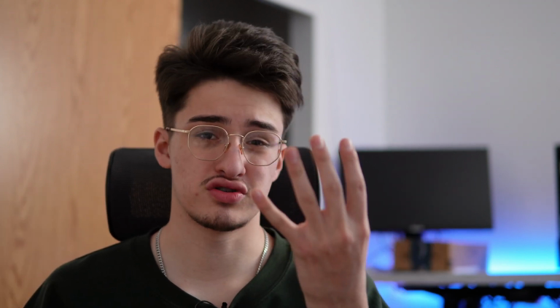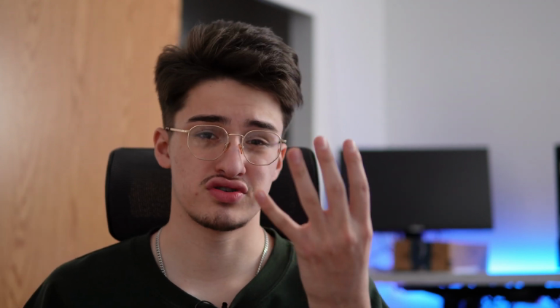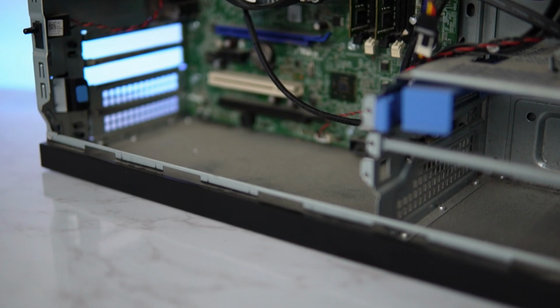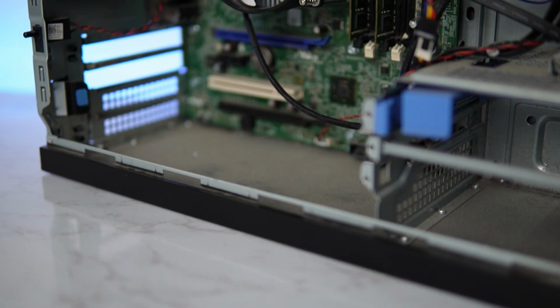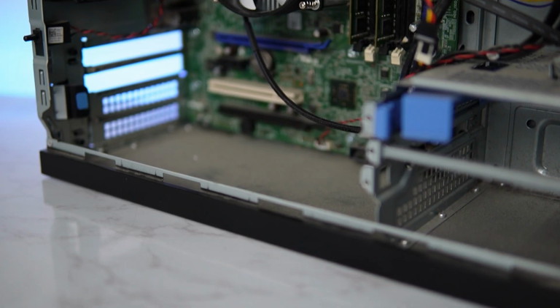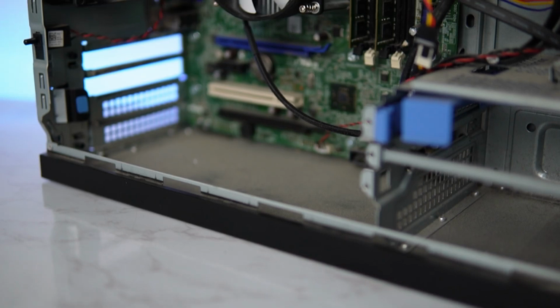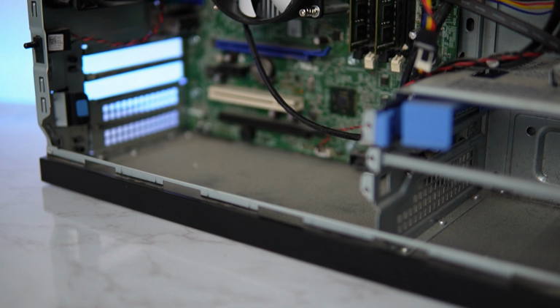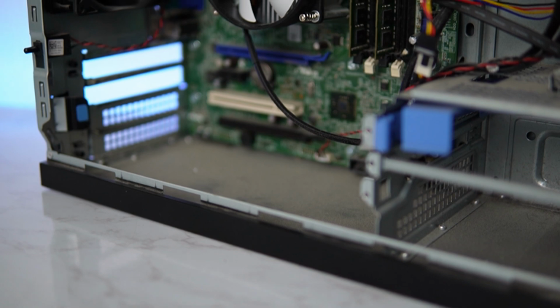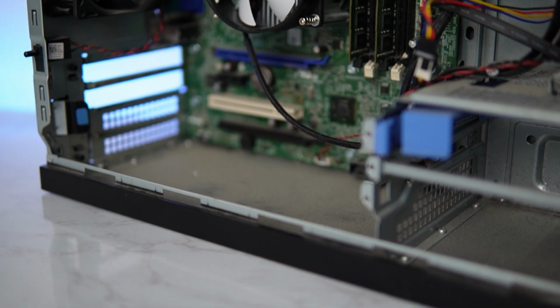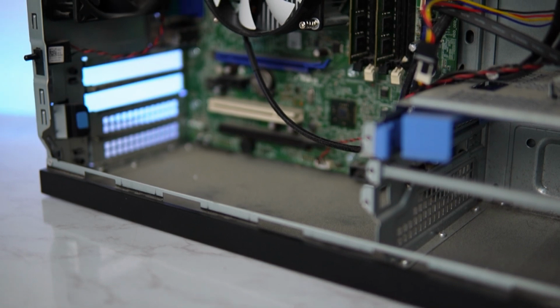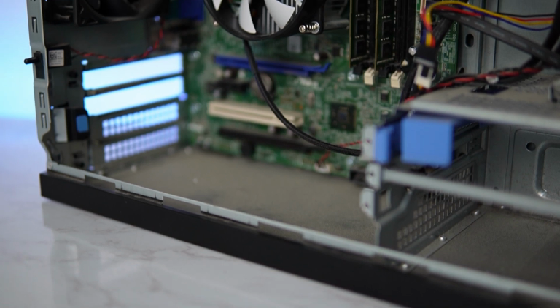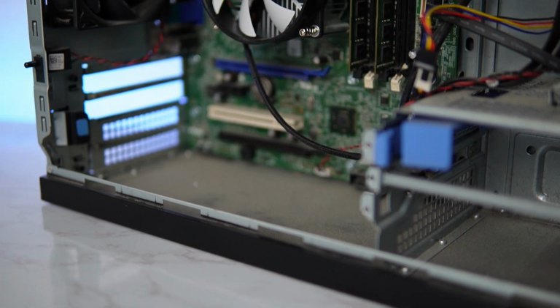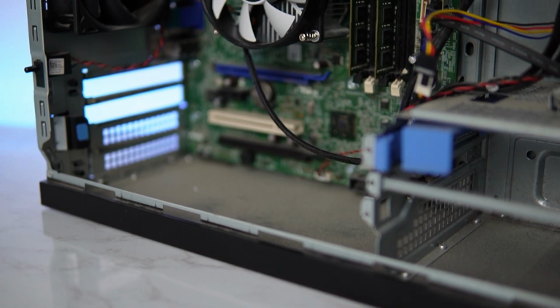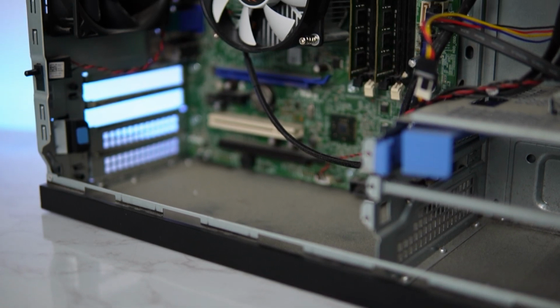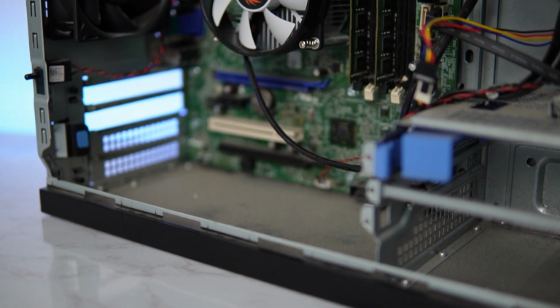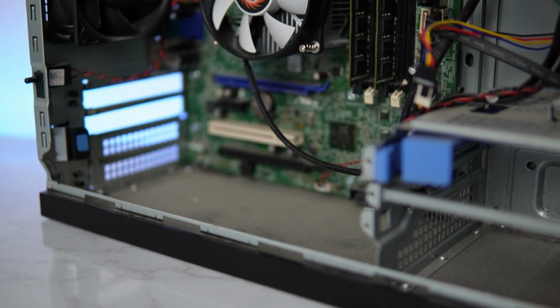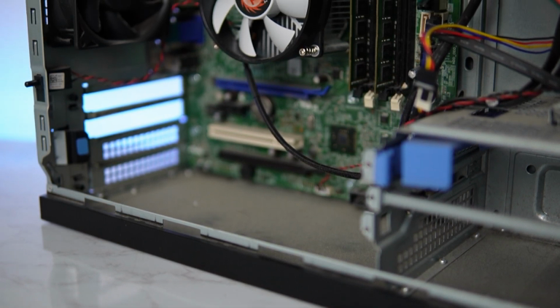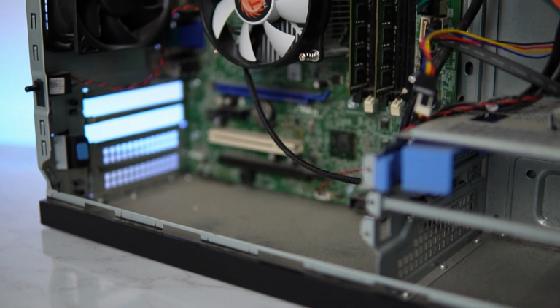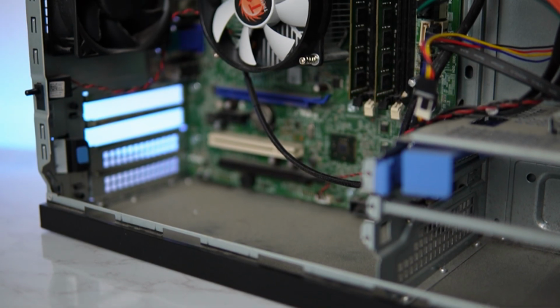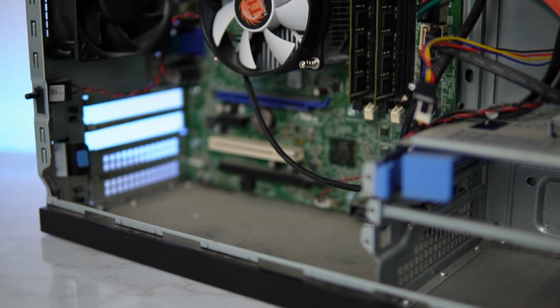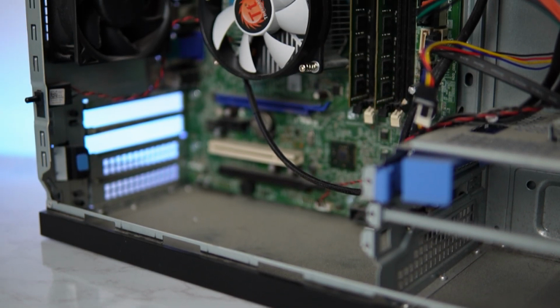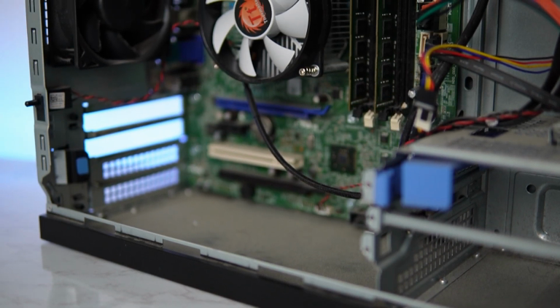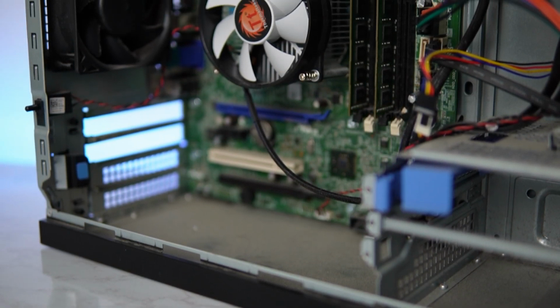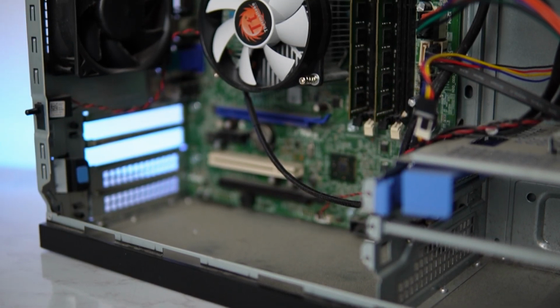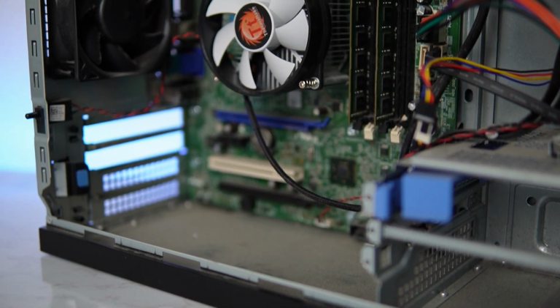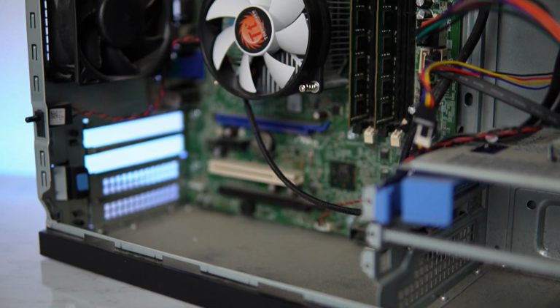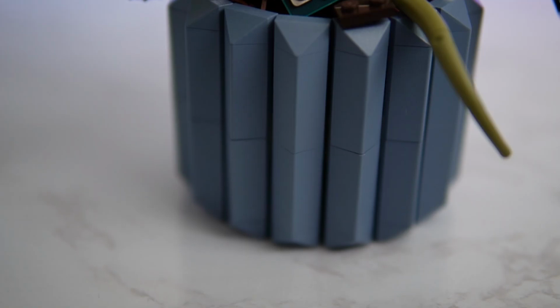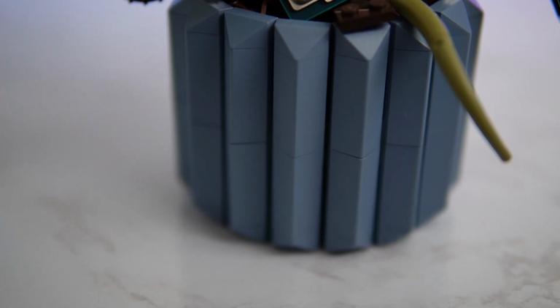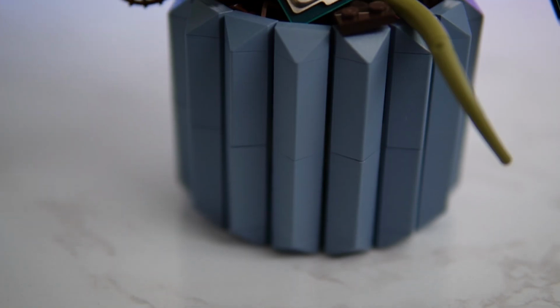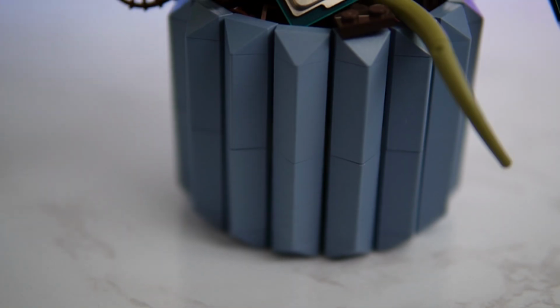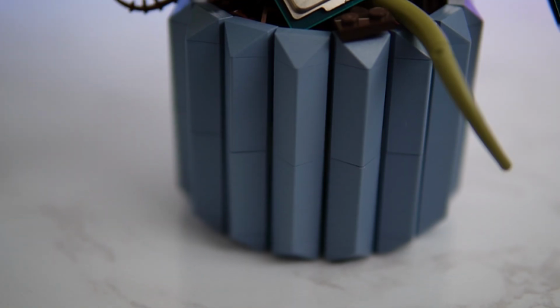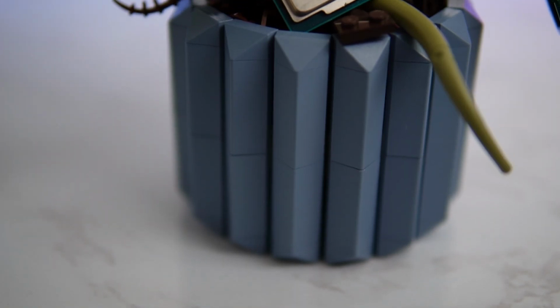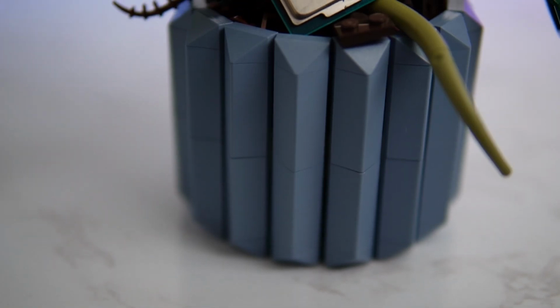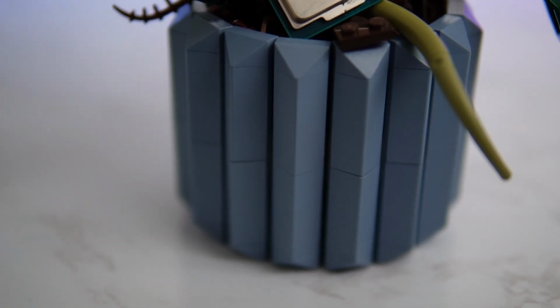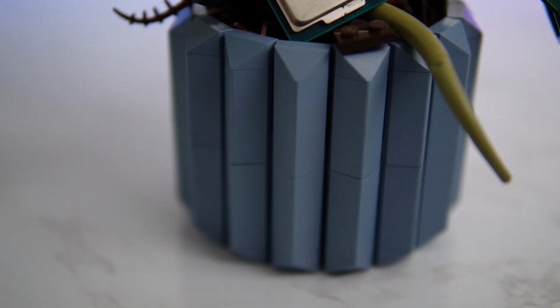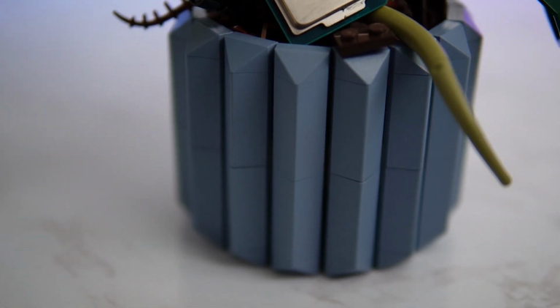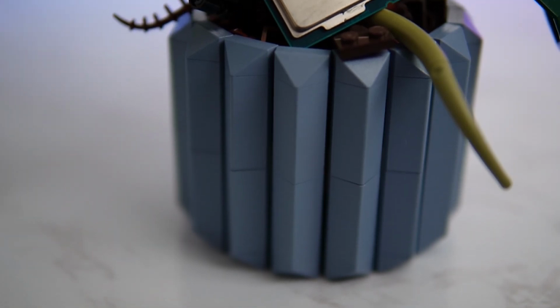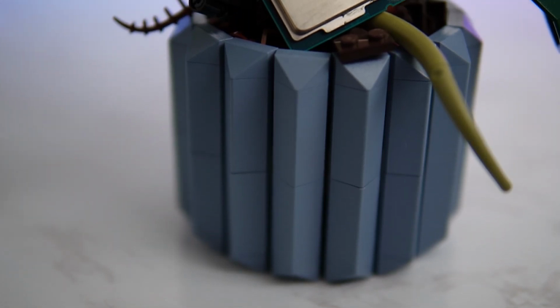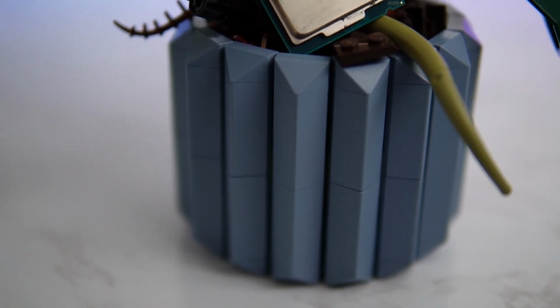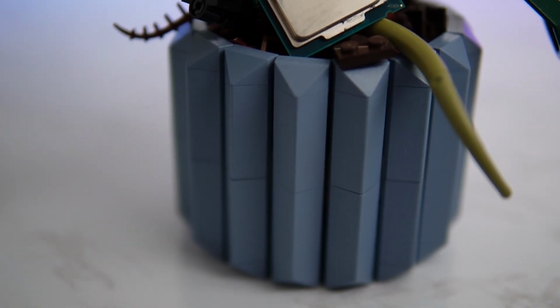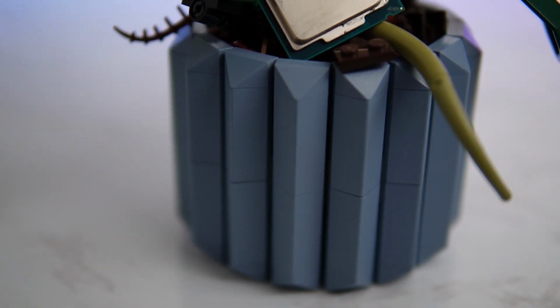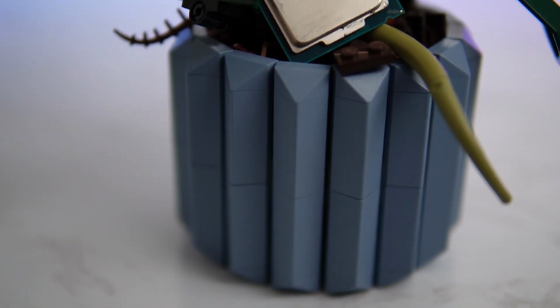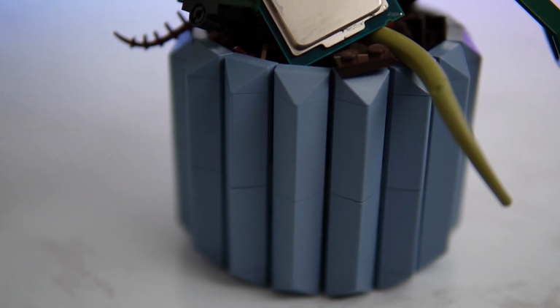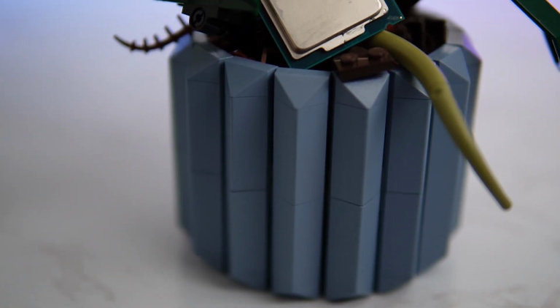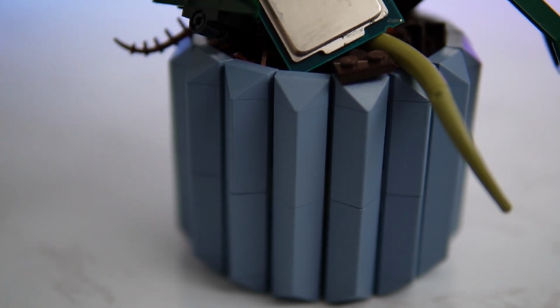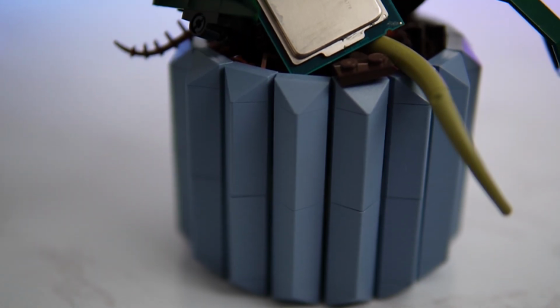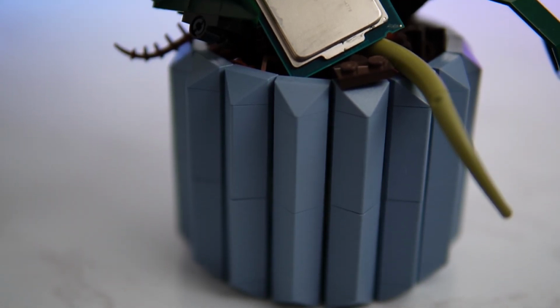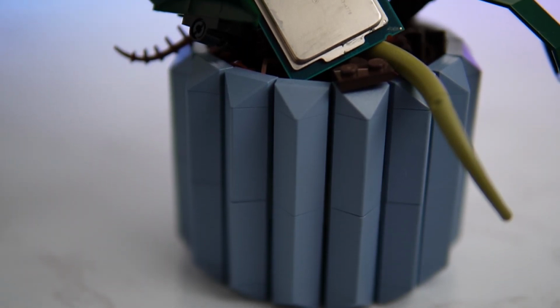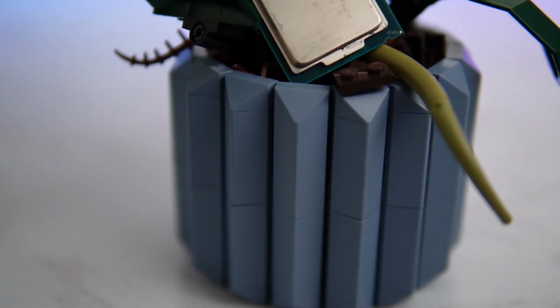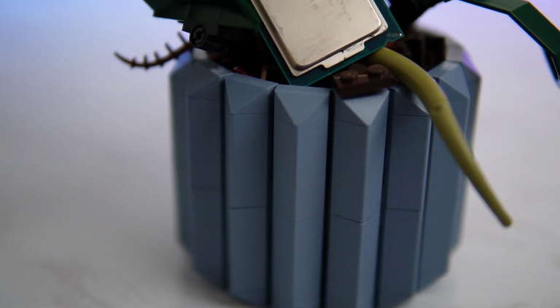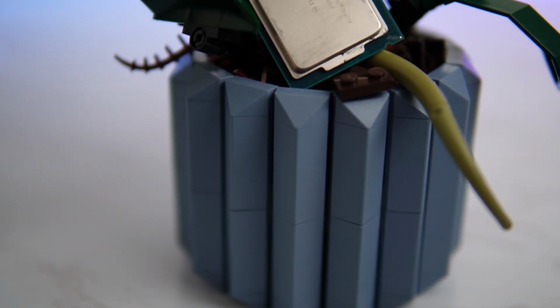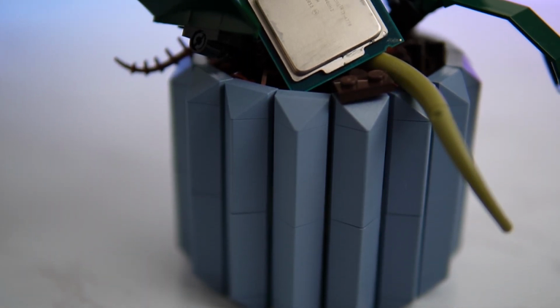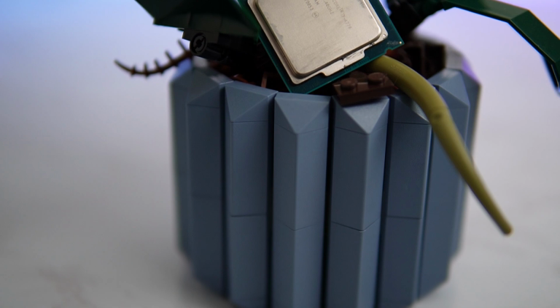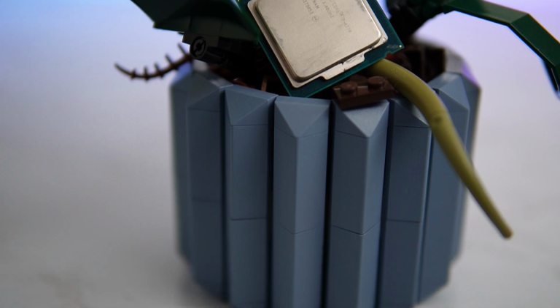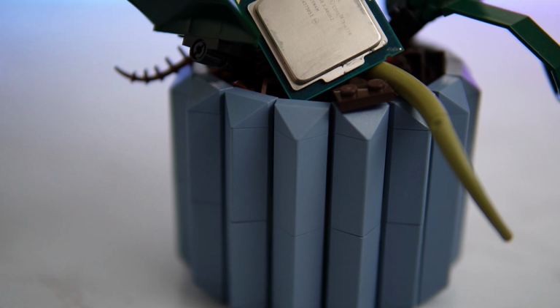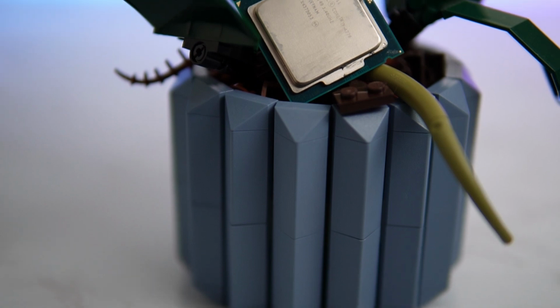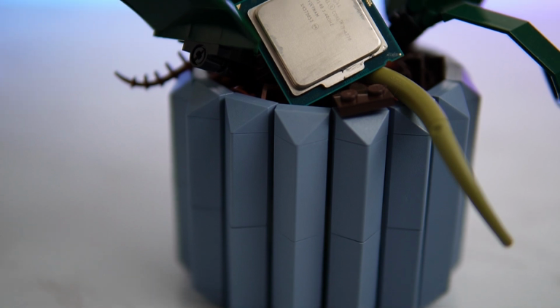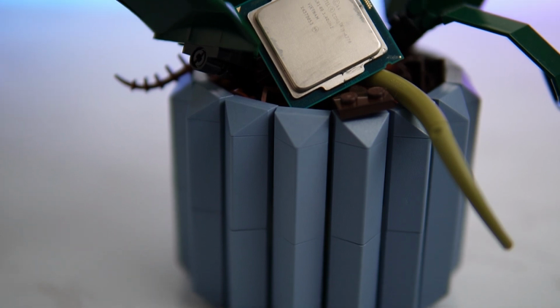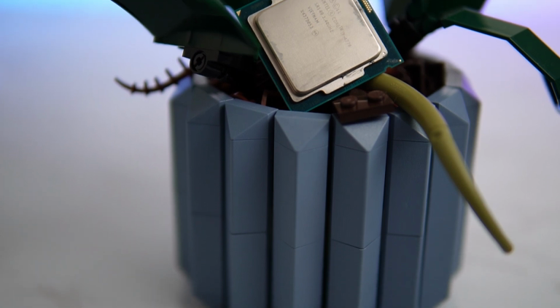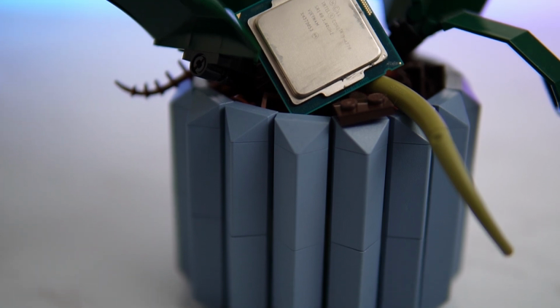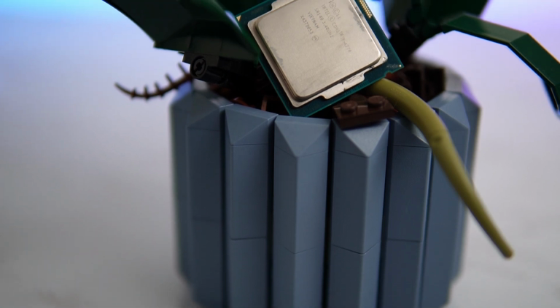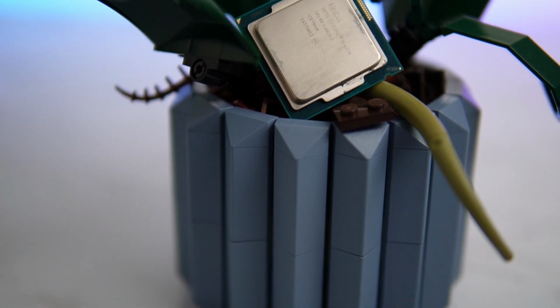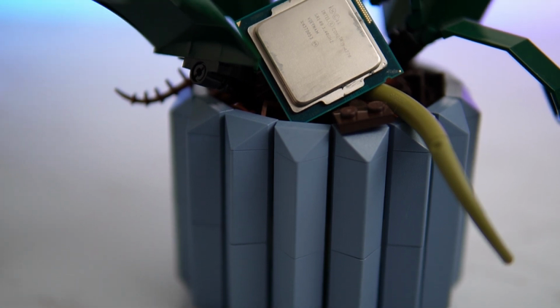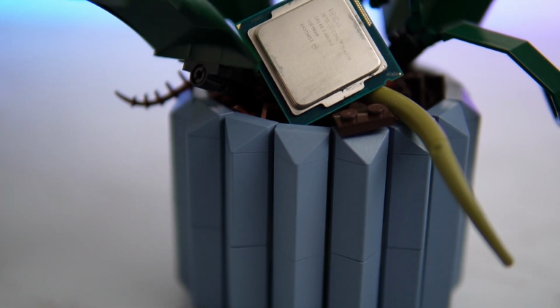Out of the second PC, we are only harvesting the CPU, which is a nice i7-4770, and this CPU is going to be getting a new cooler.